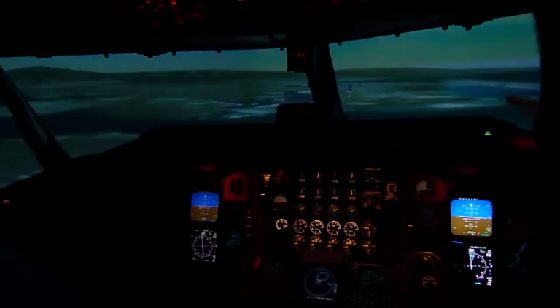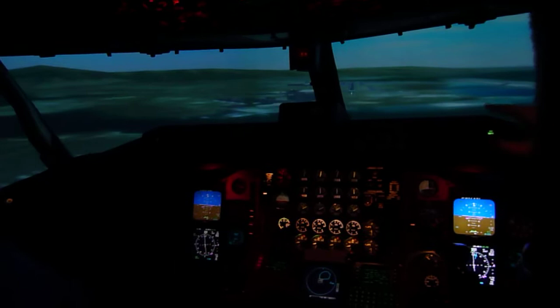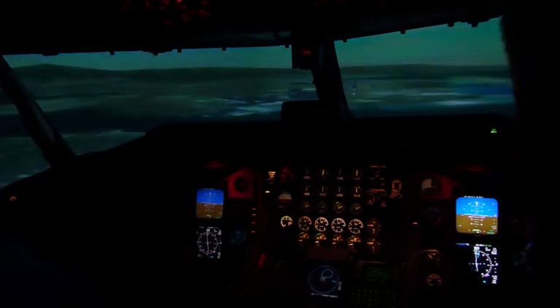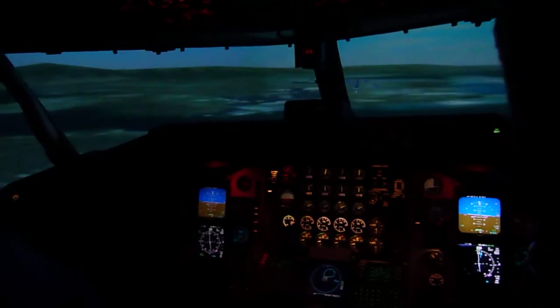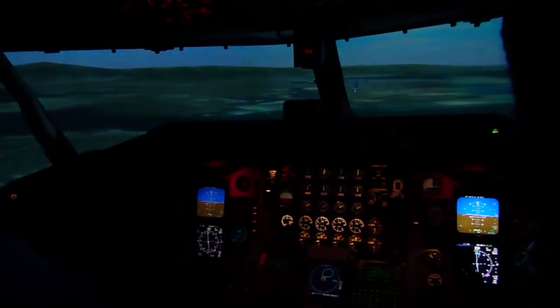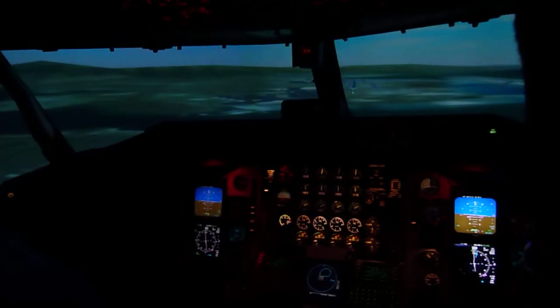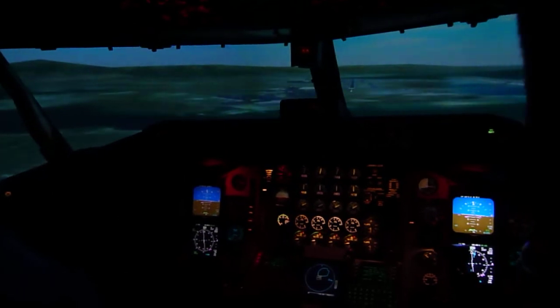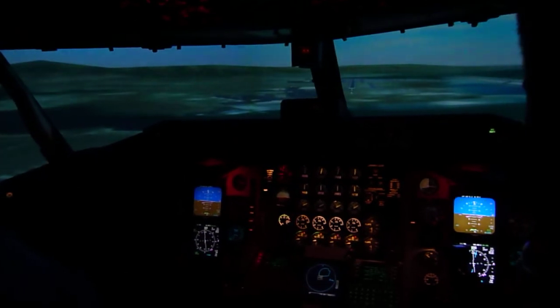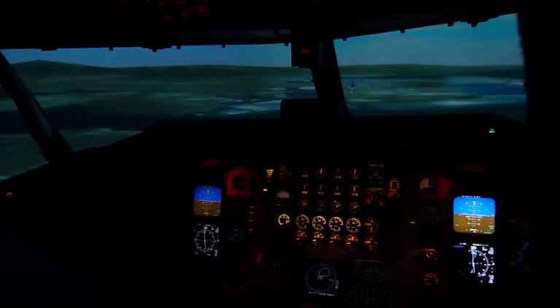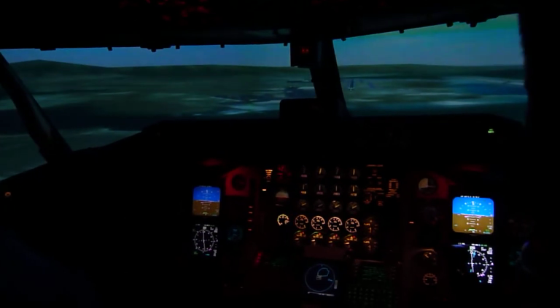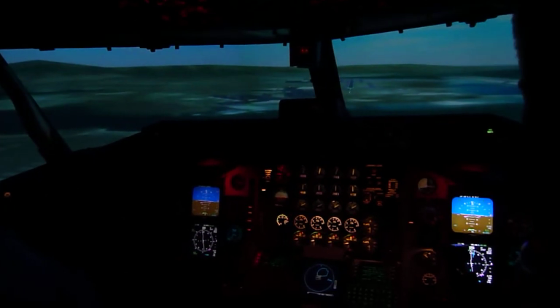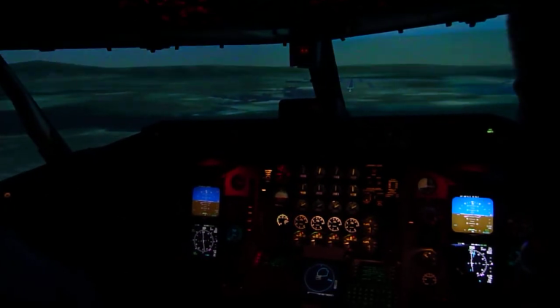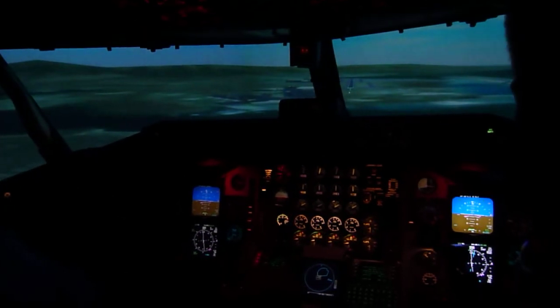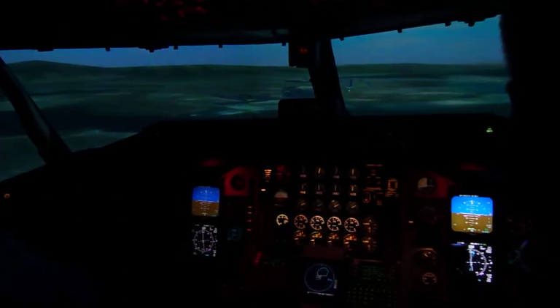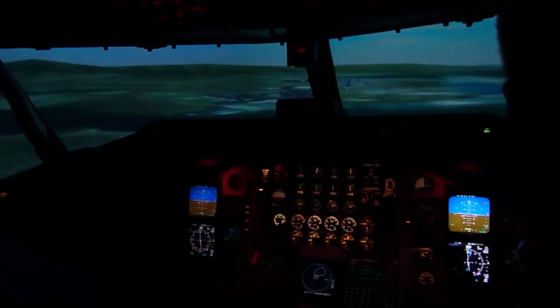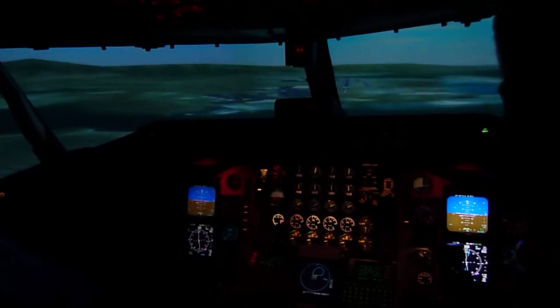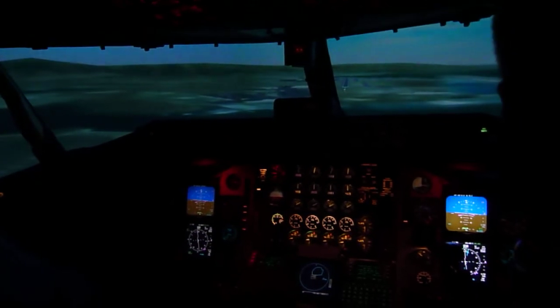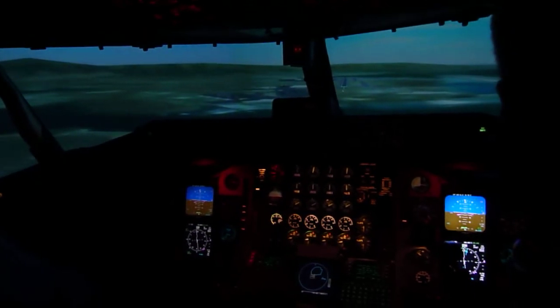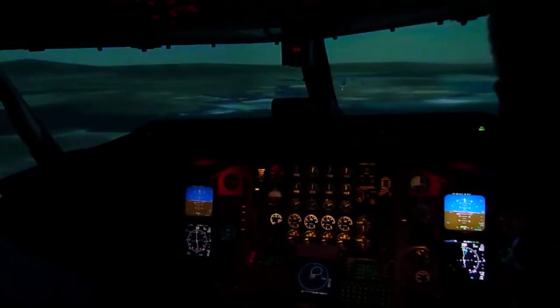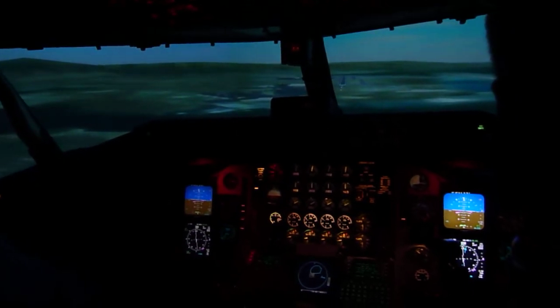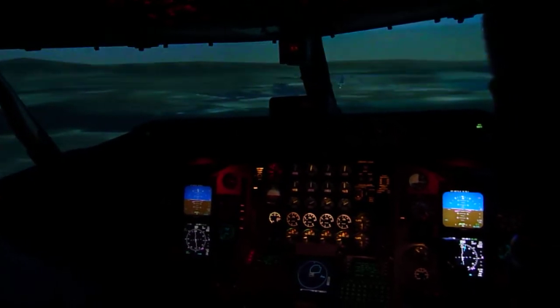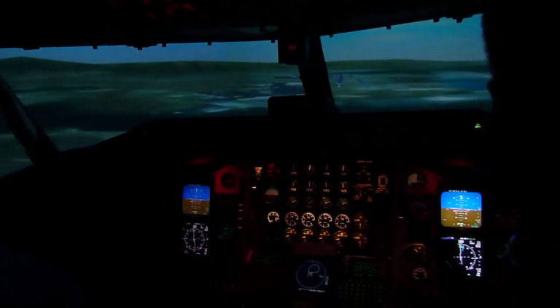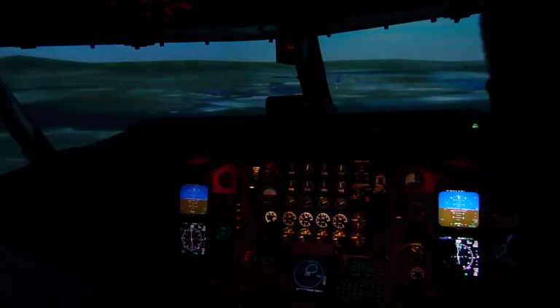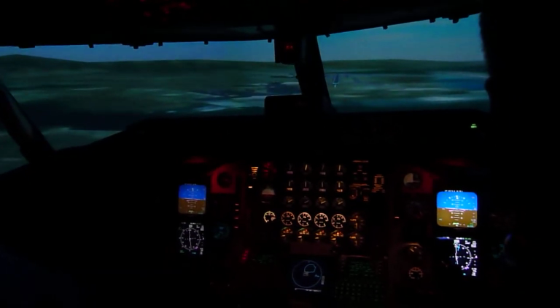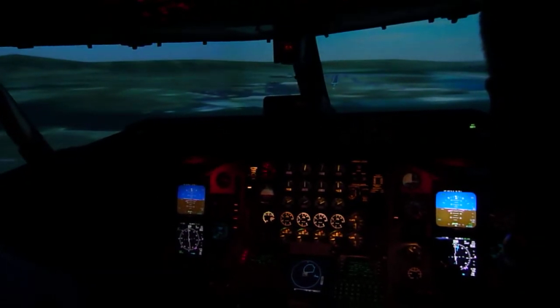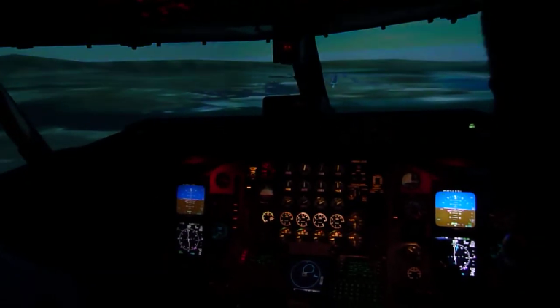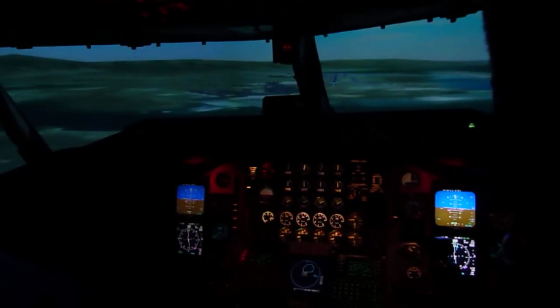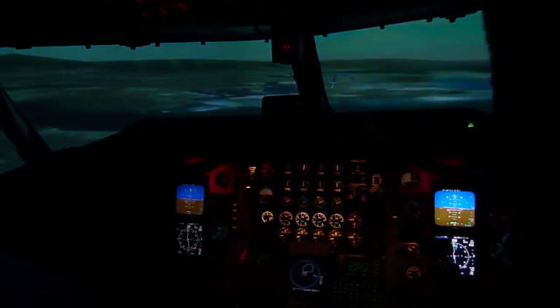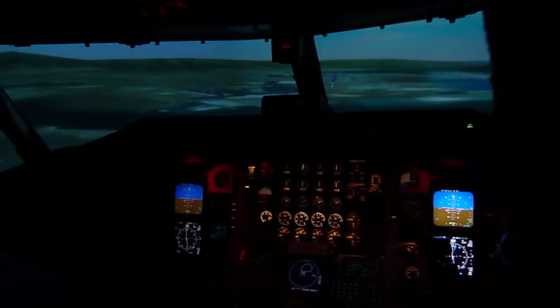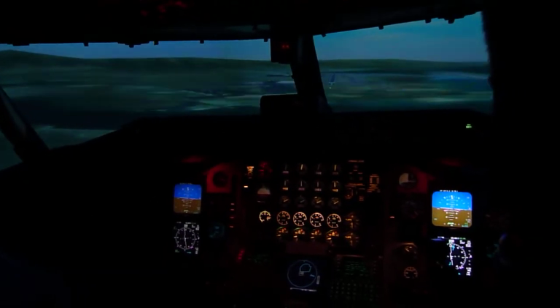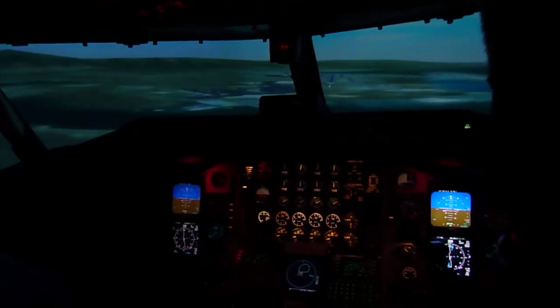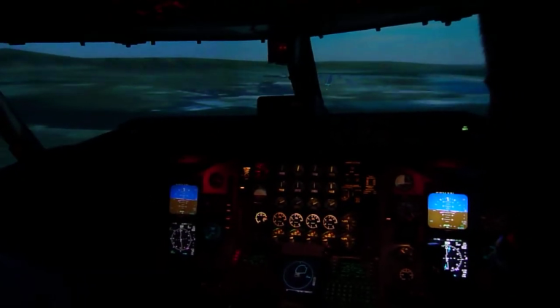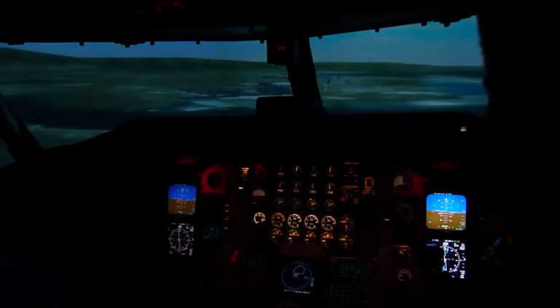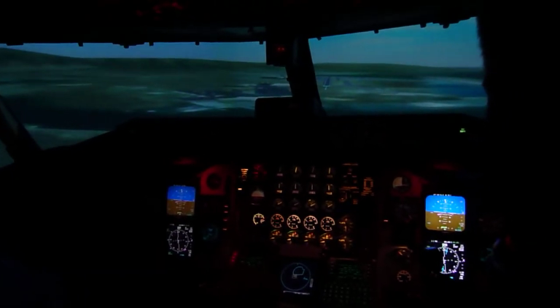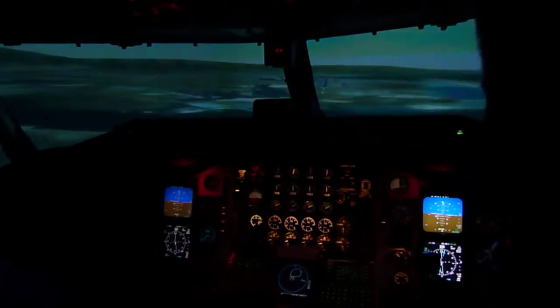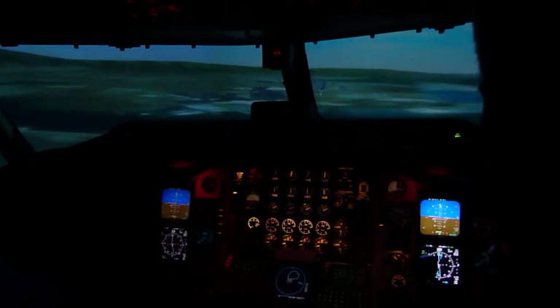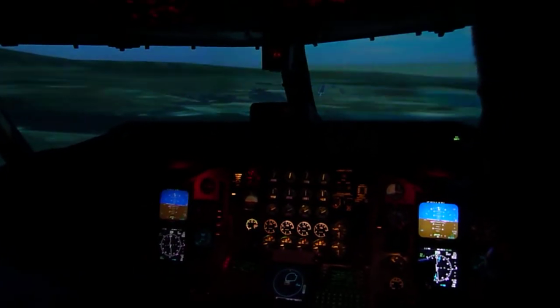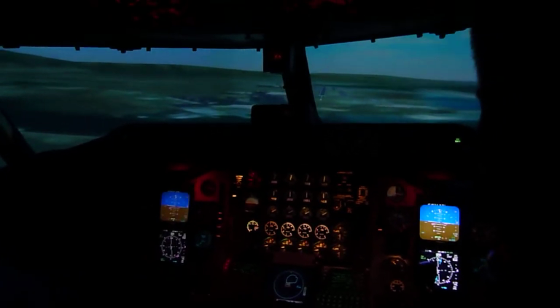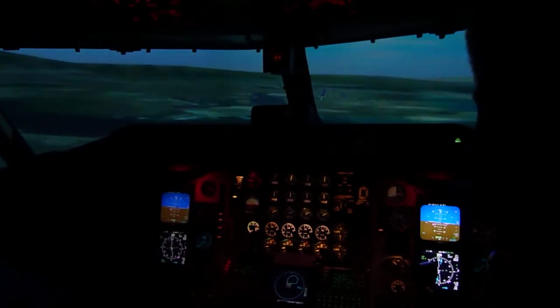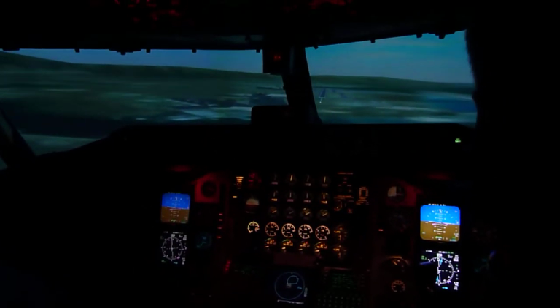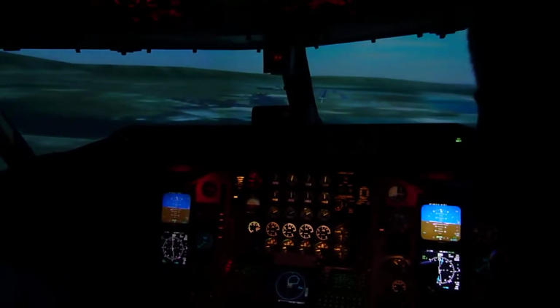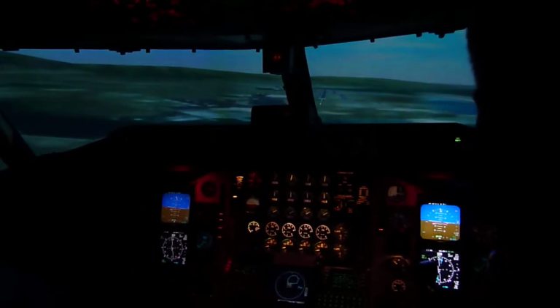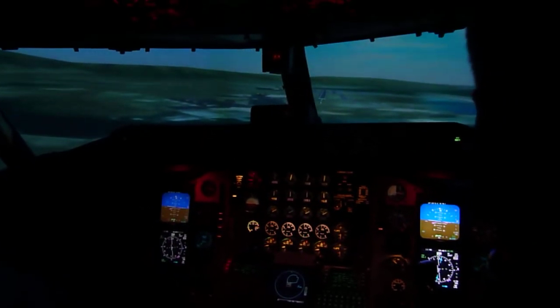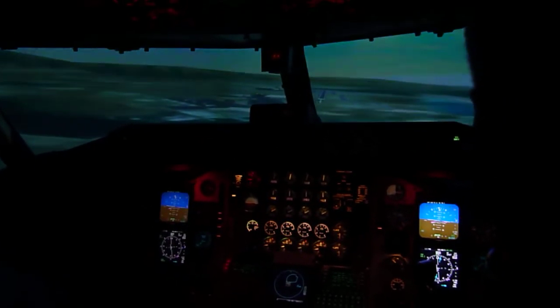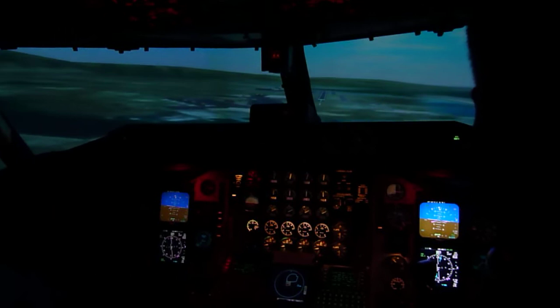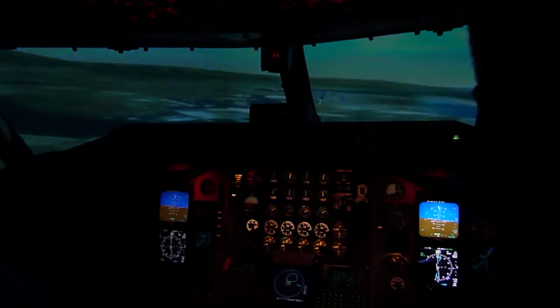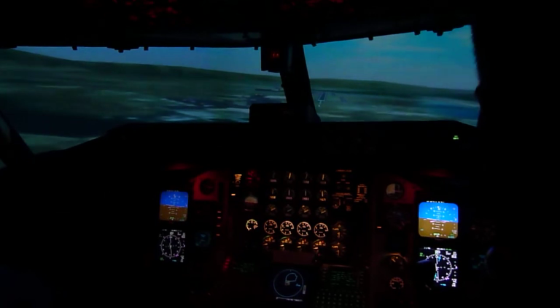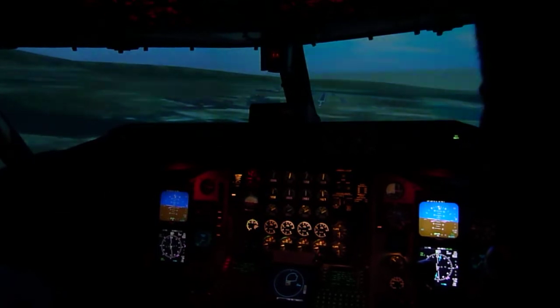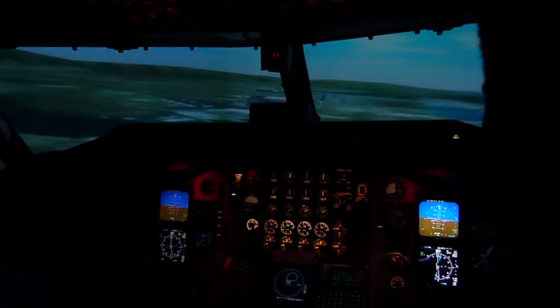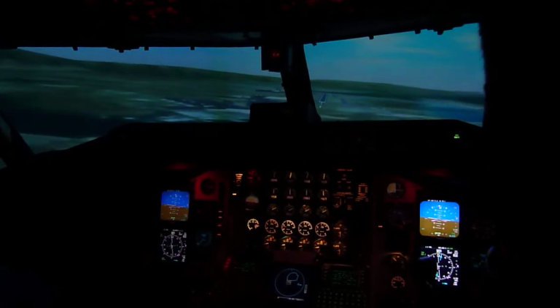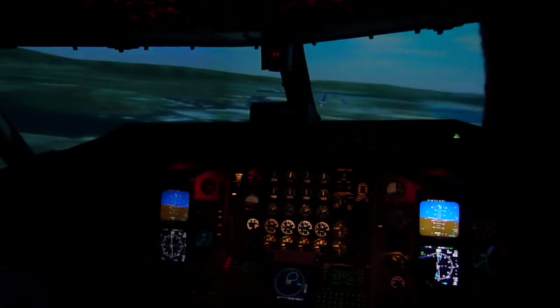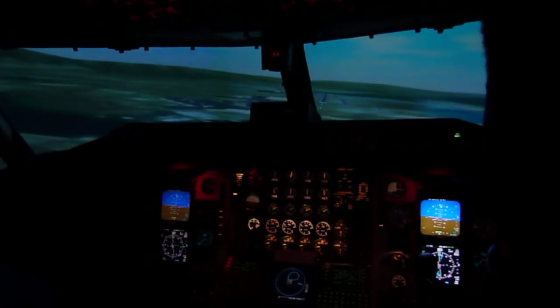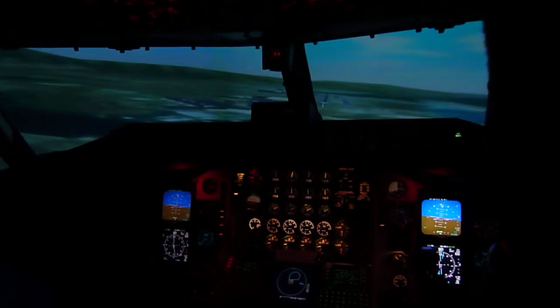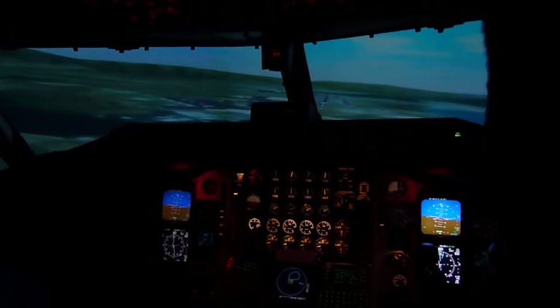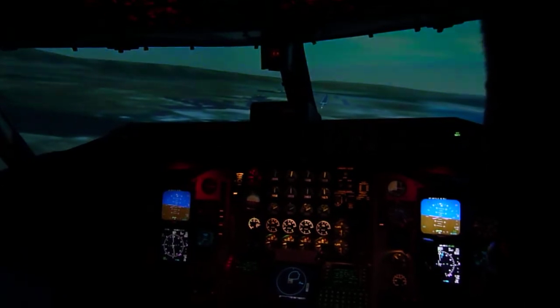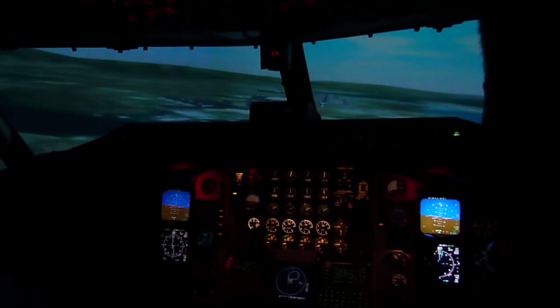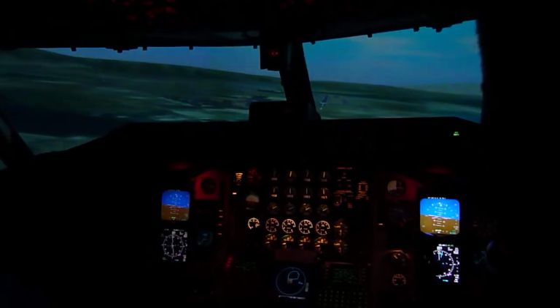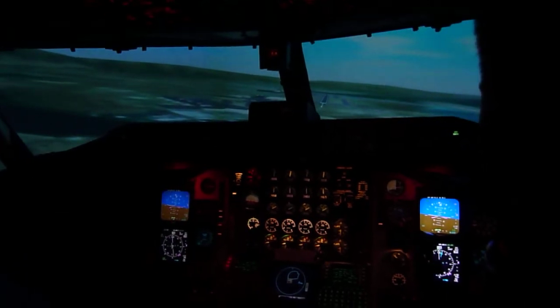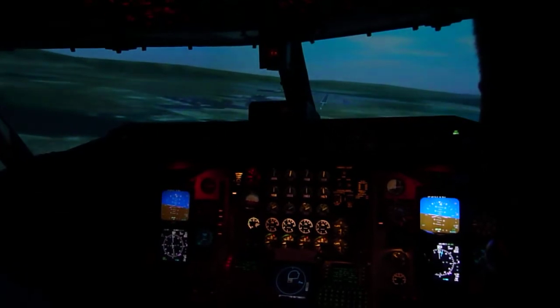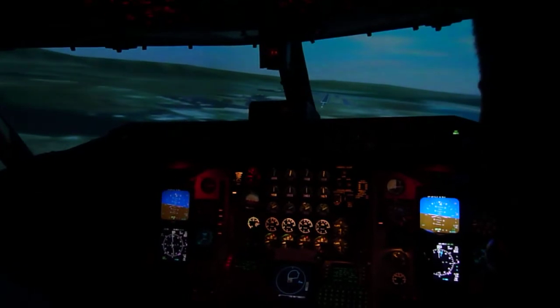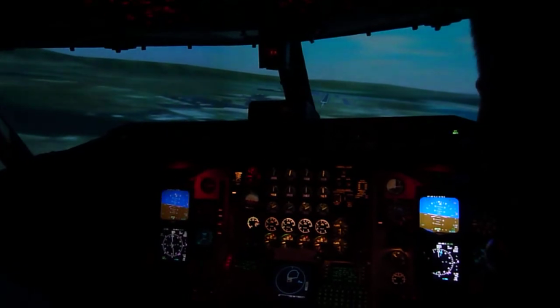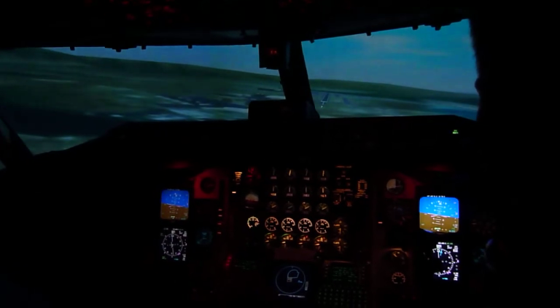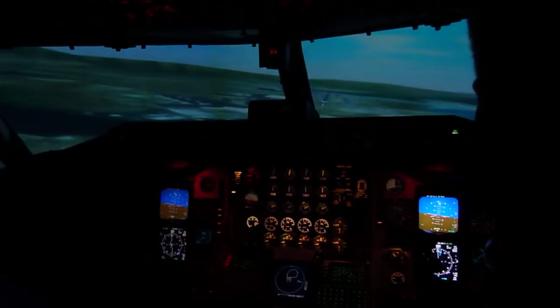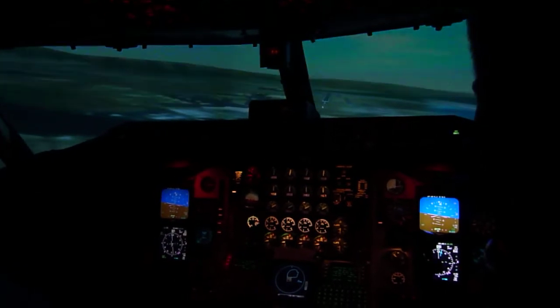Take a look at the runway — it's right out there. If we were in the weather right now, this is where we'd really be flying. Okay, that's pretty good.